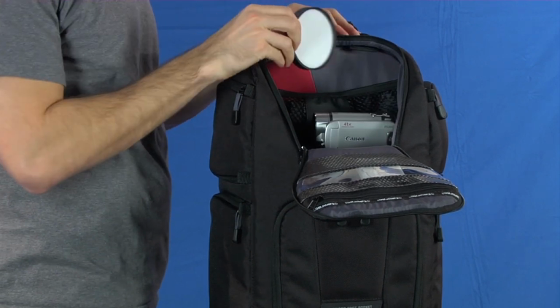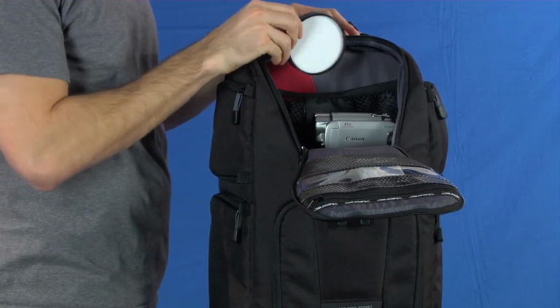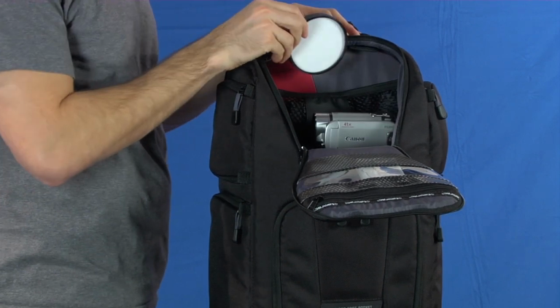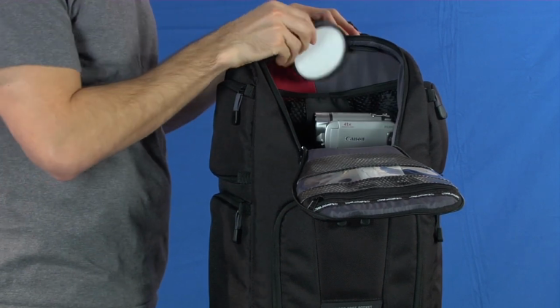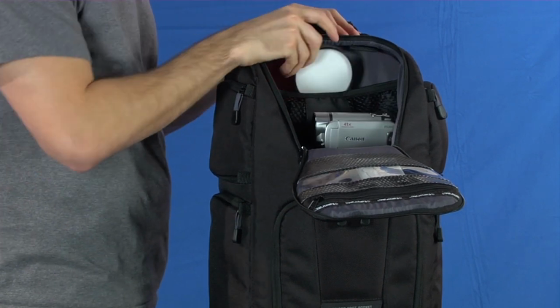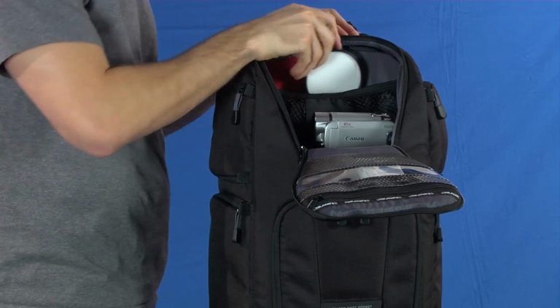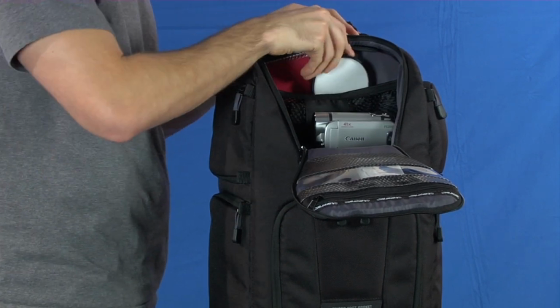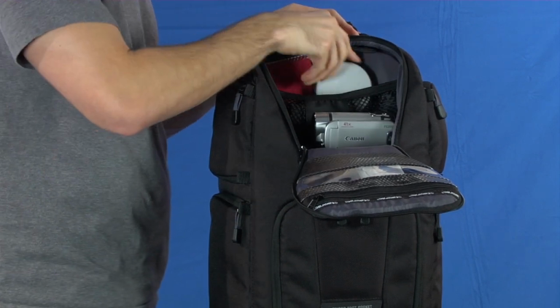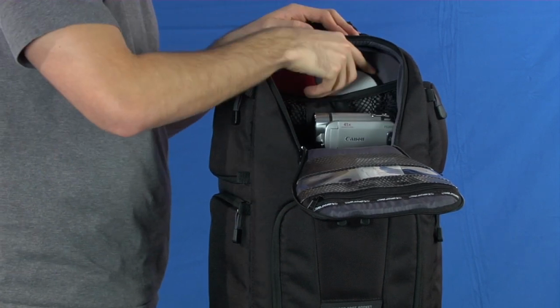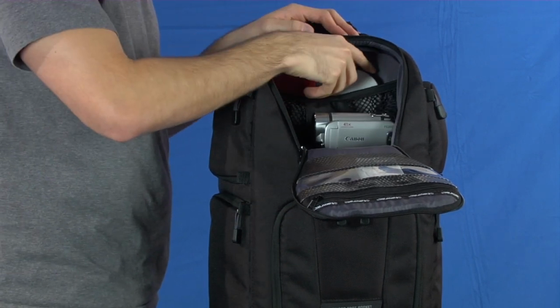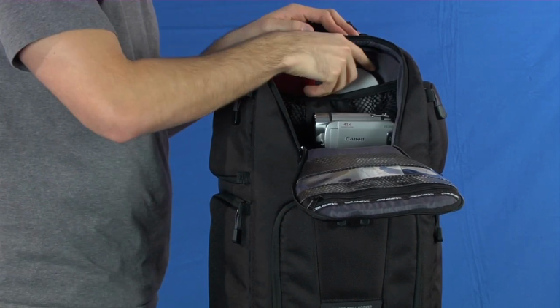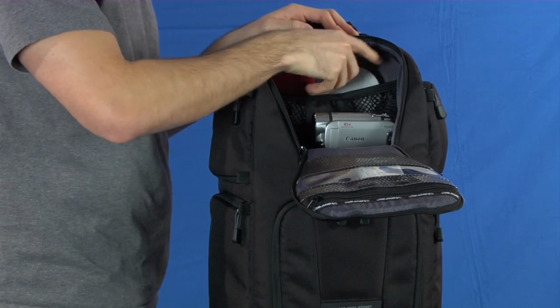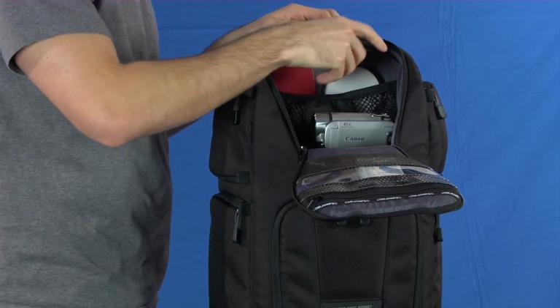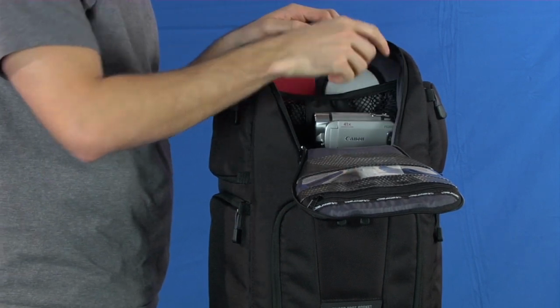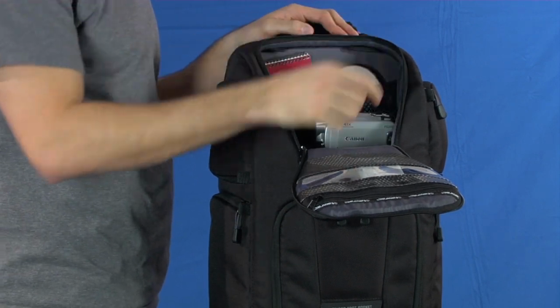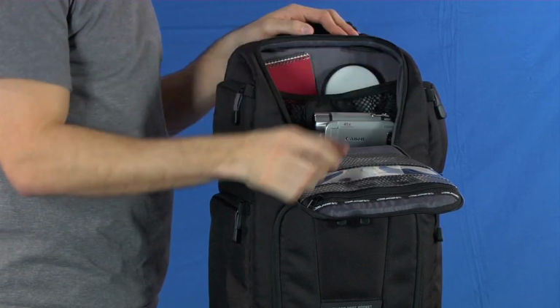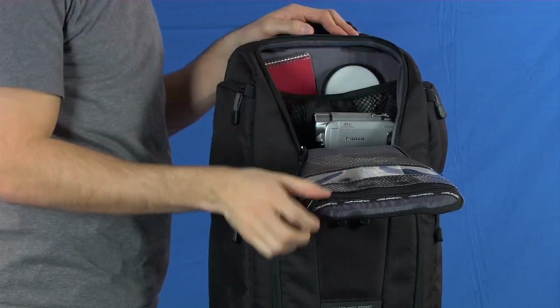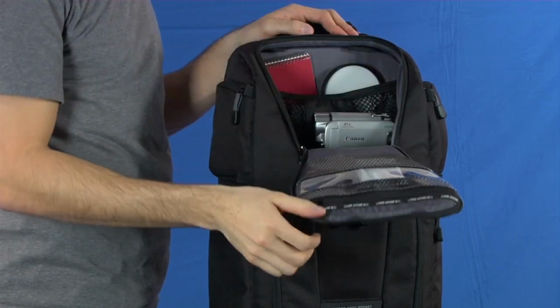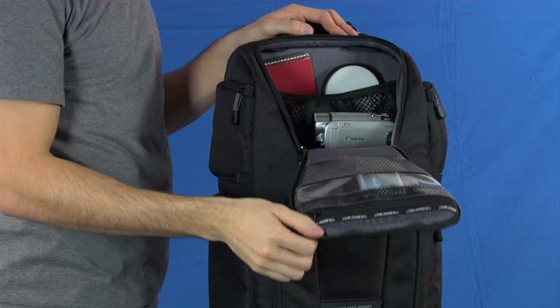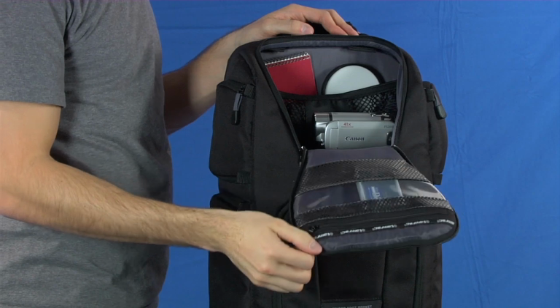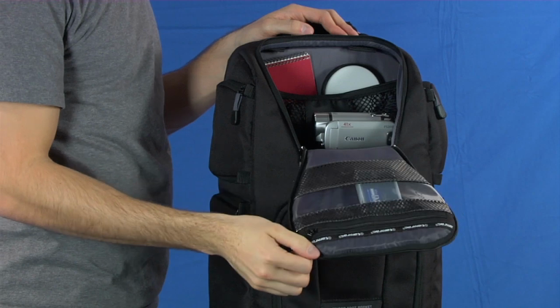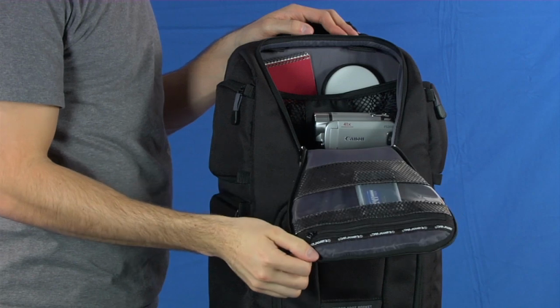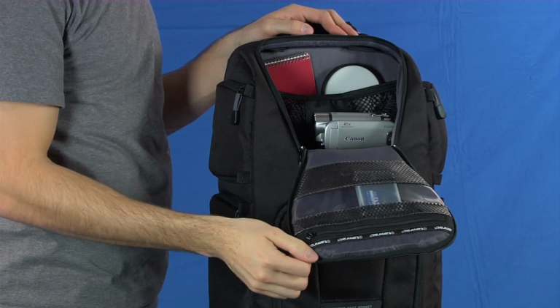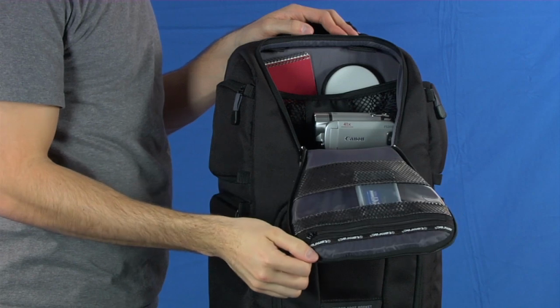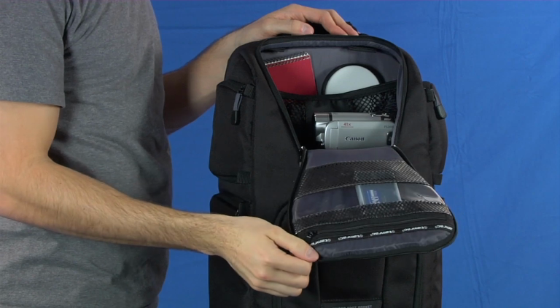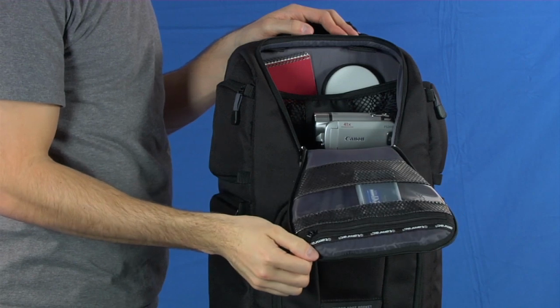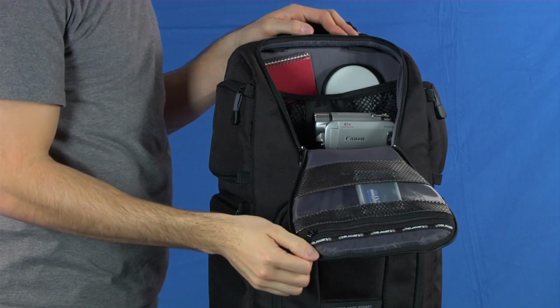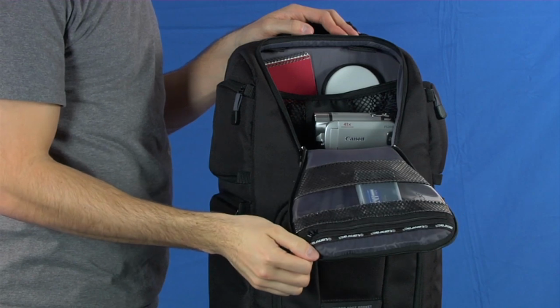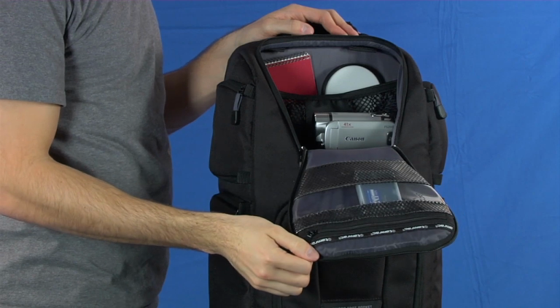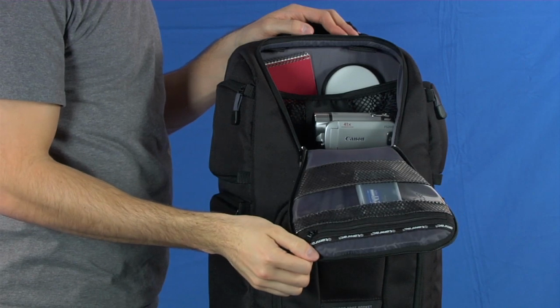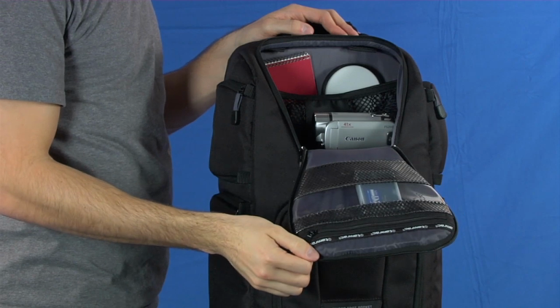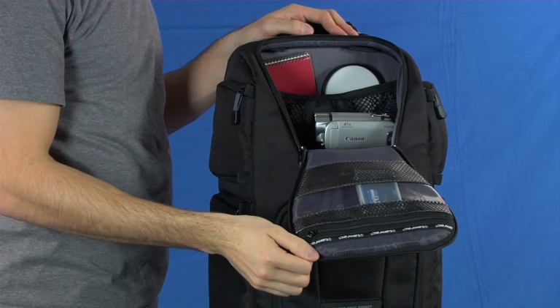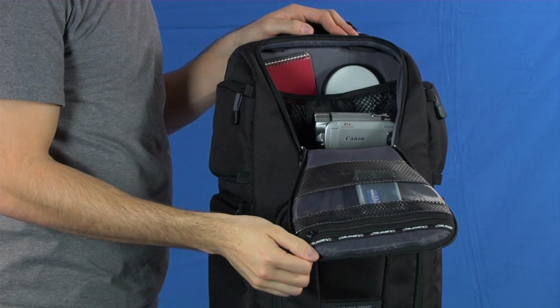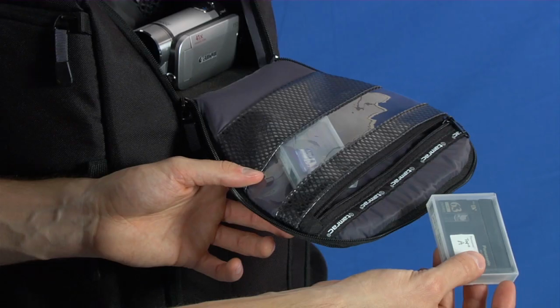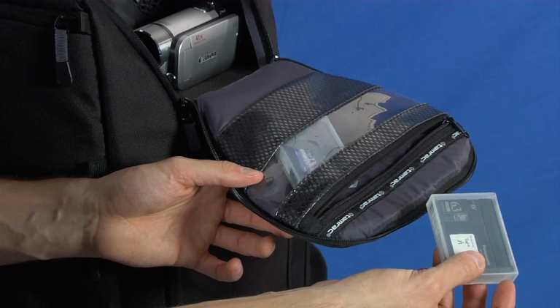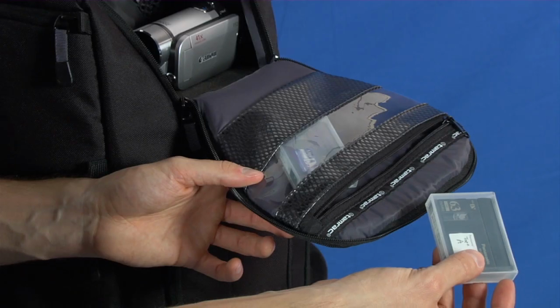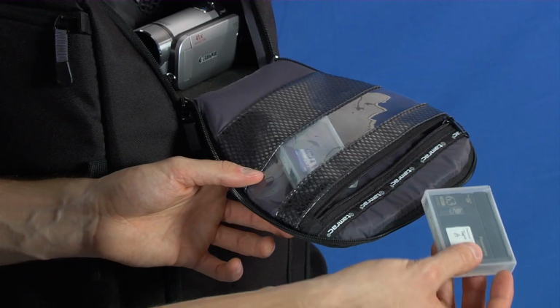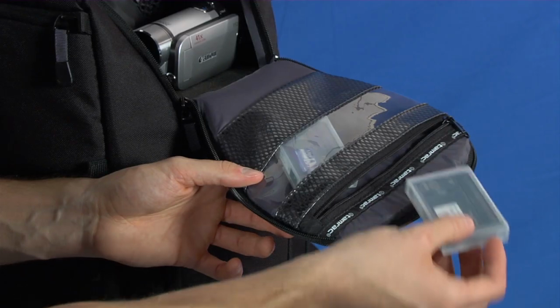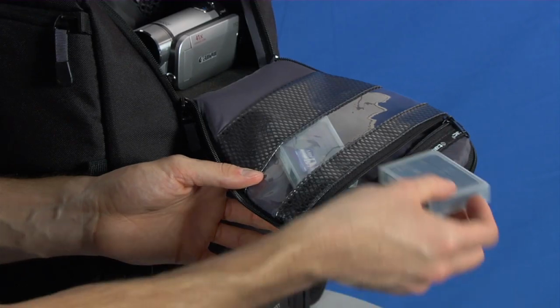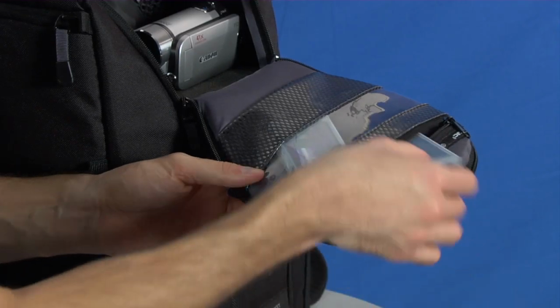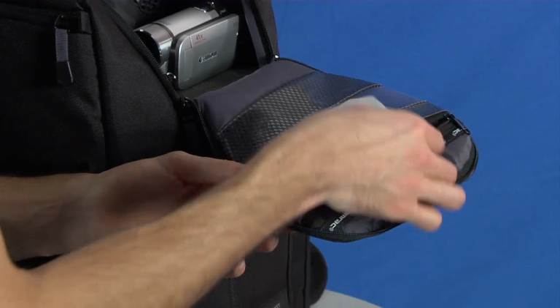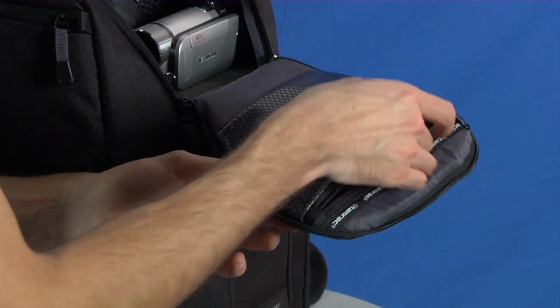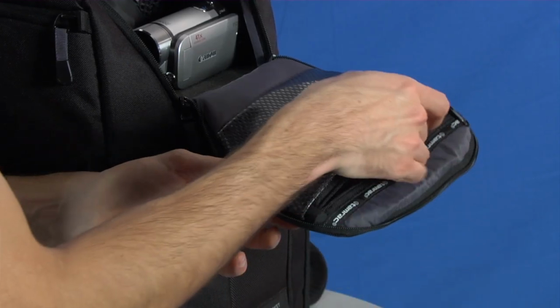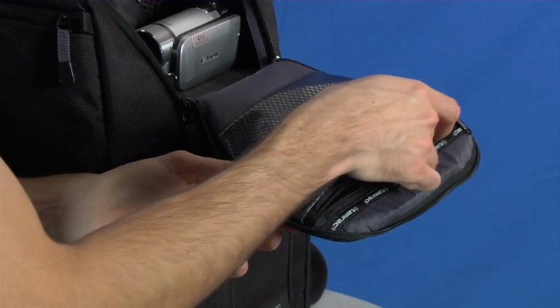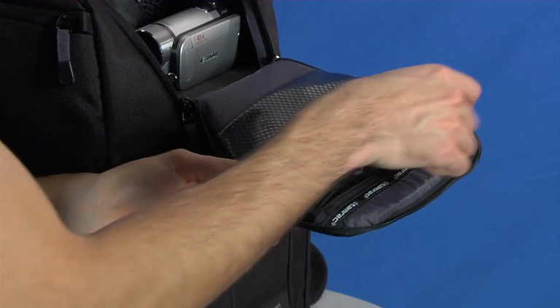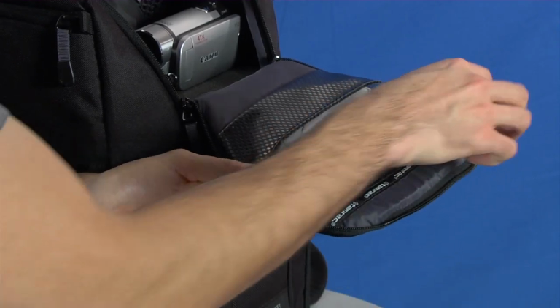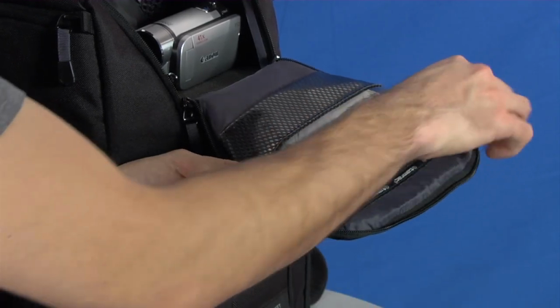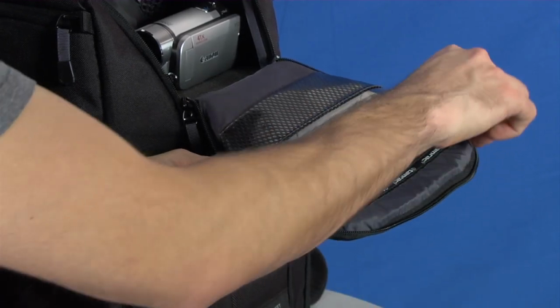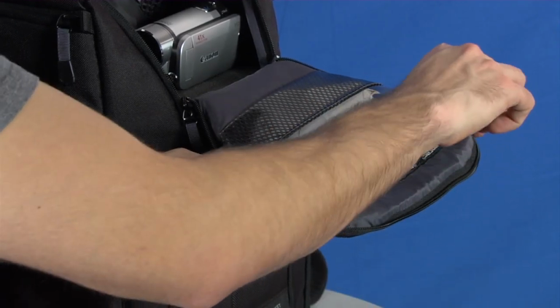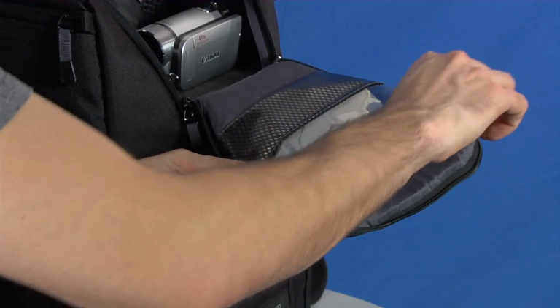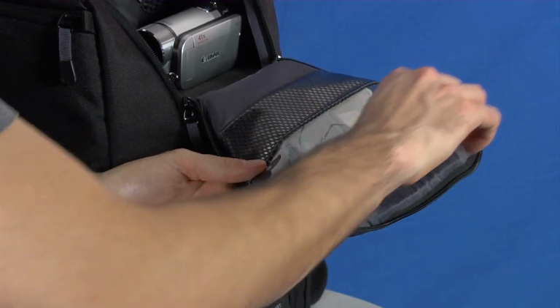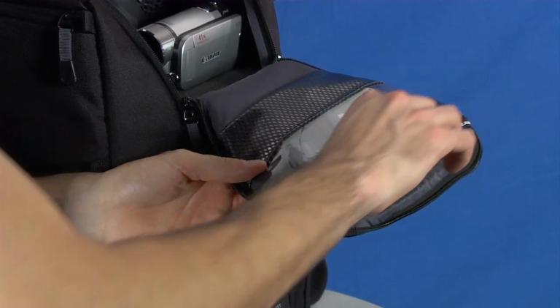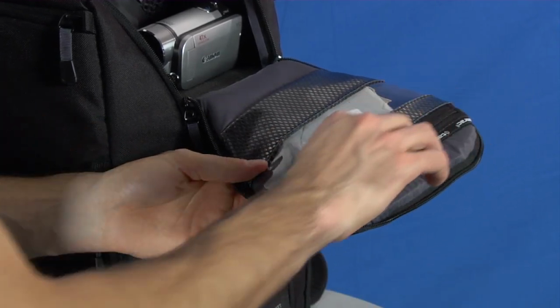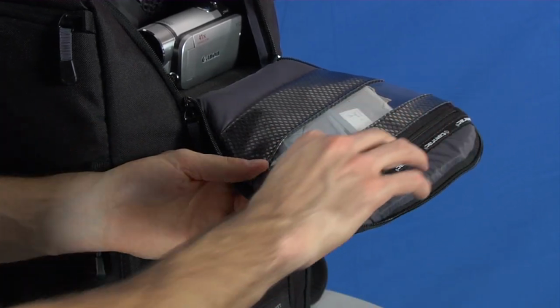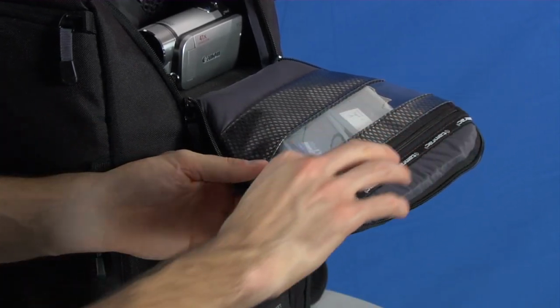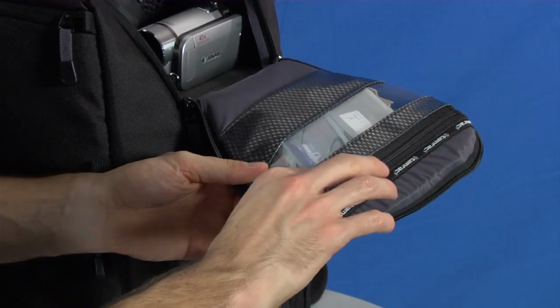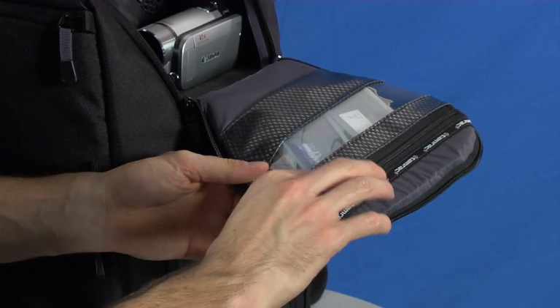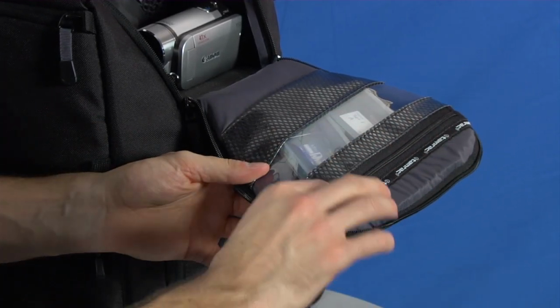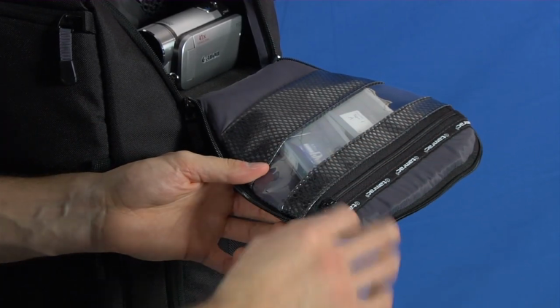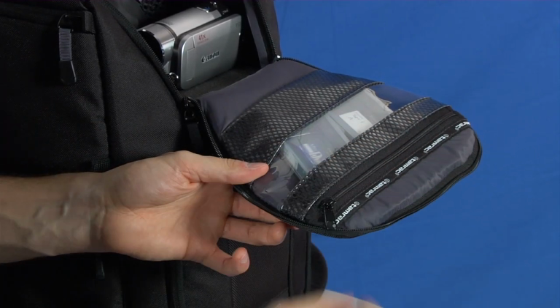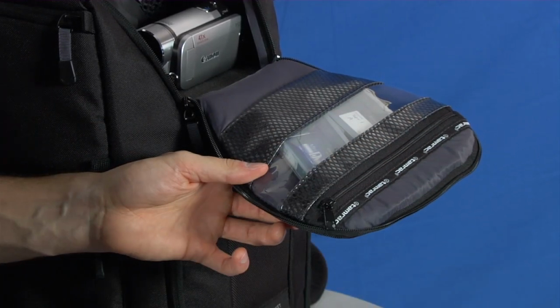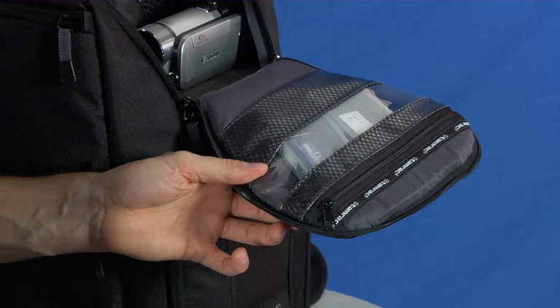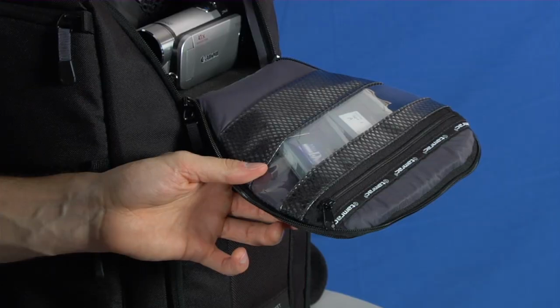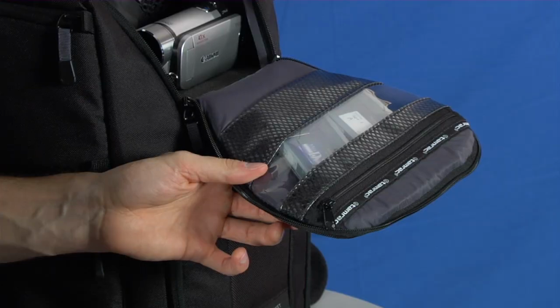A mesh pocket on the back keeps small accessories in place and easily accessible. Other small items can be stored in the window pane mesh pocket inside the flap.